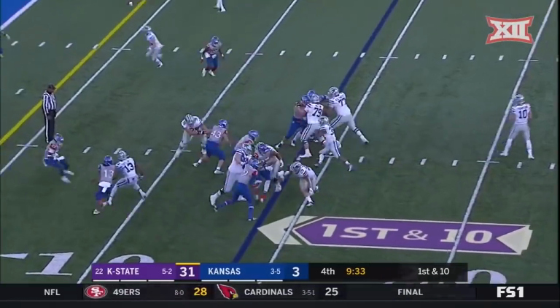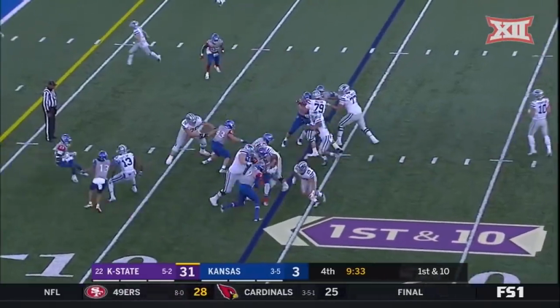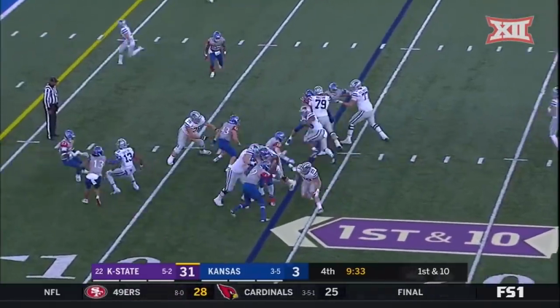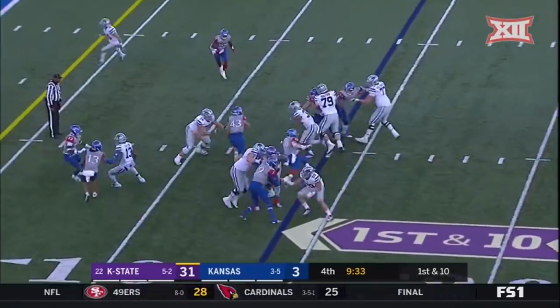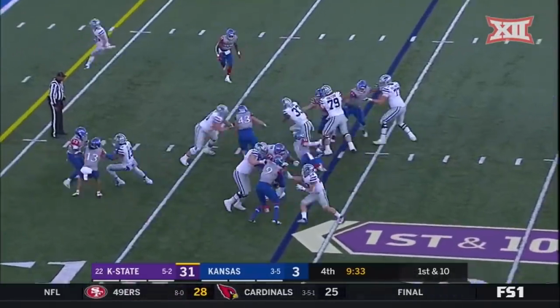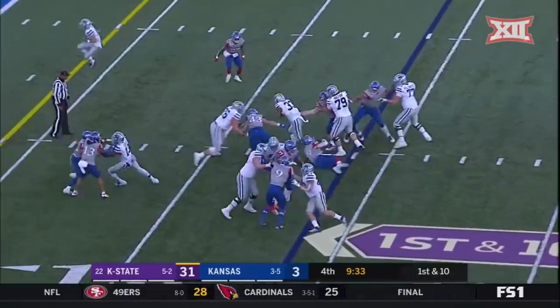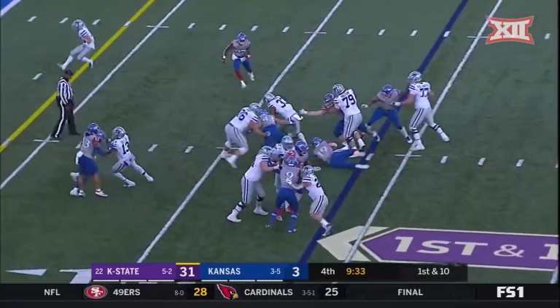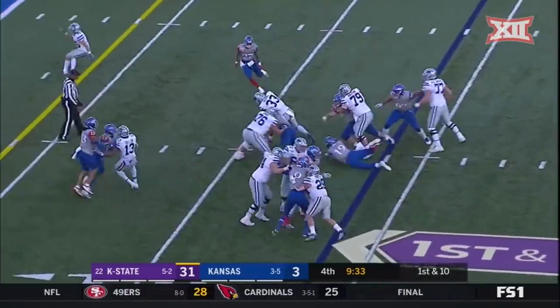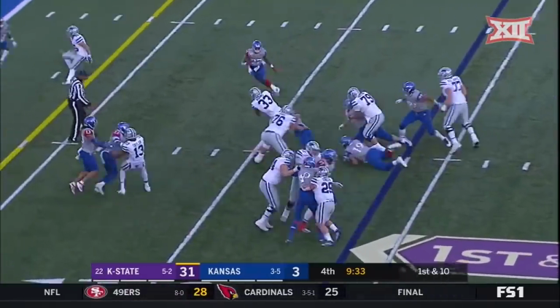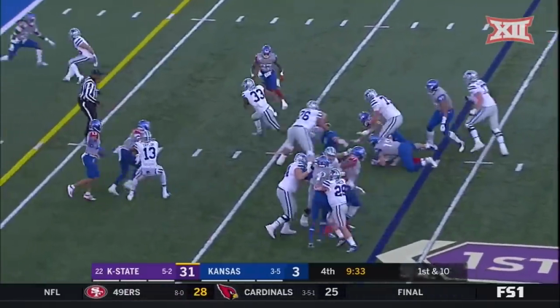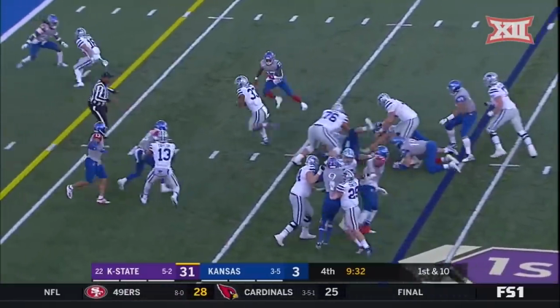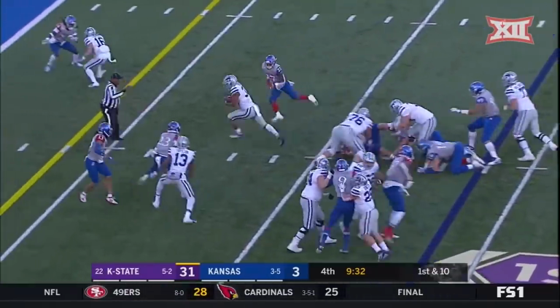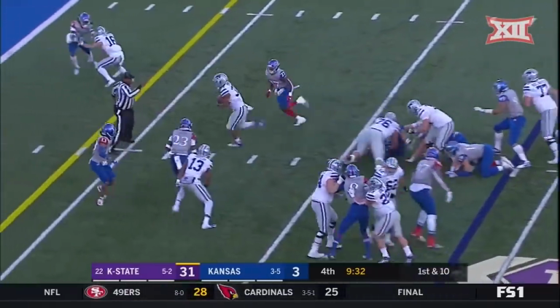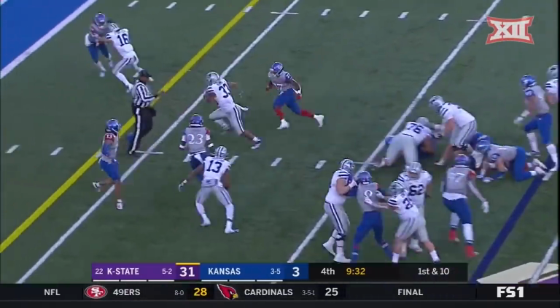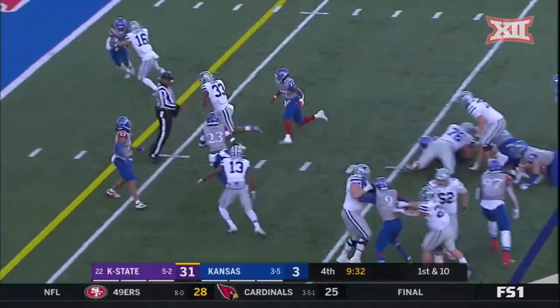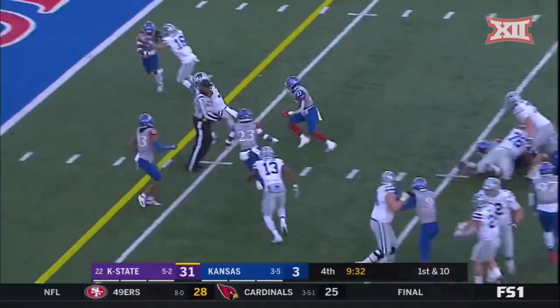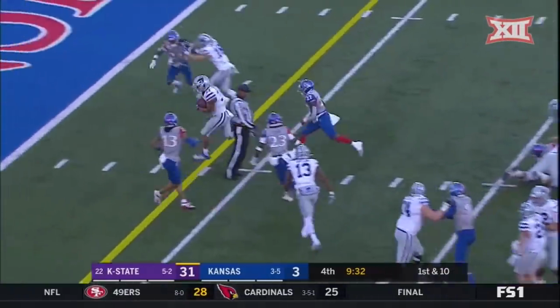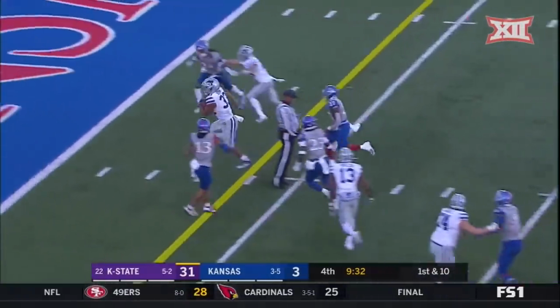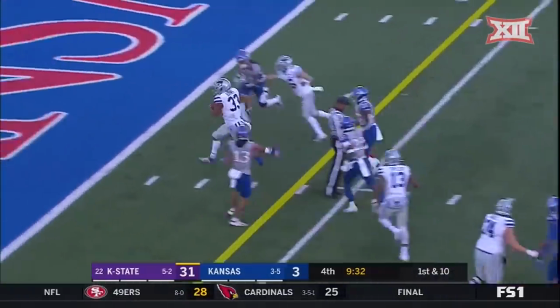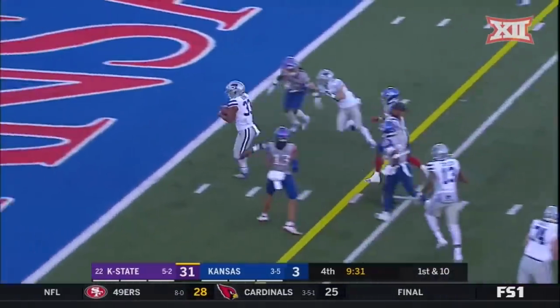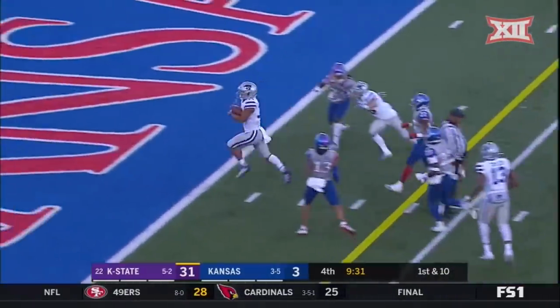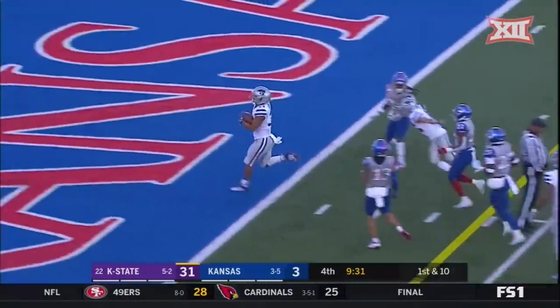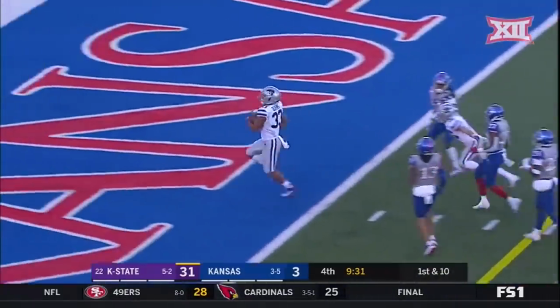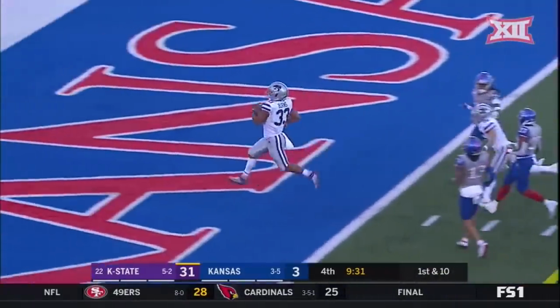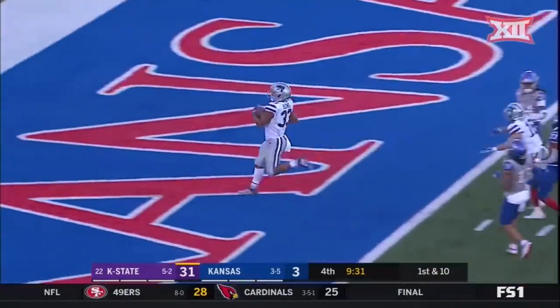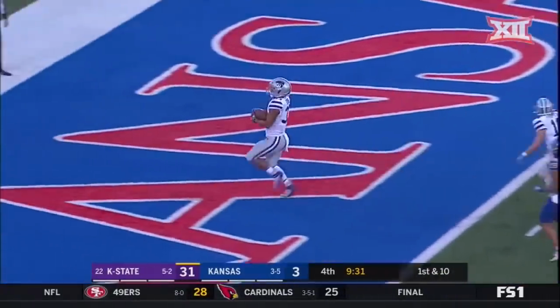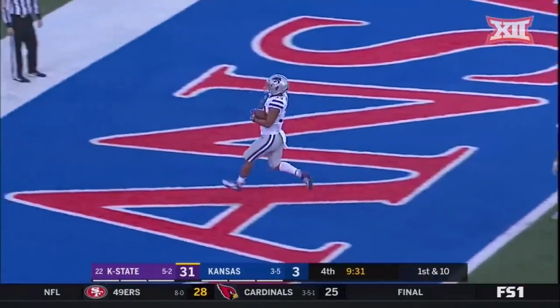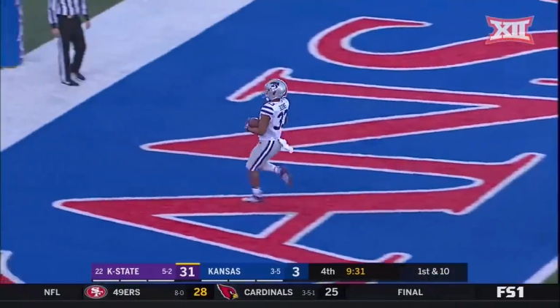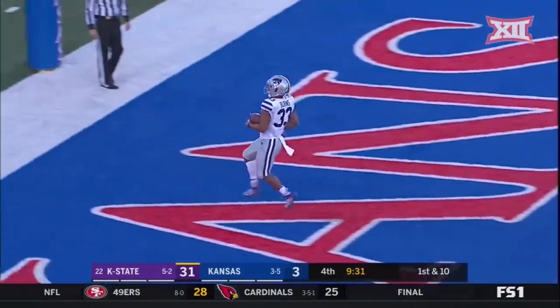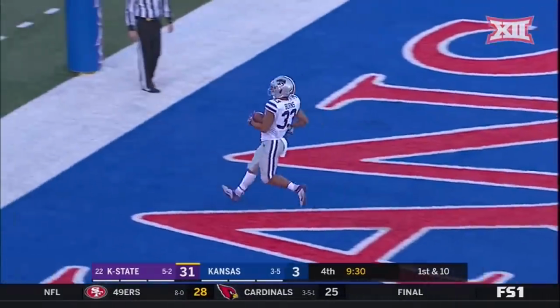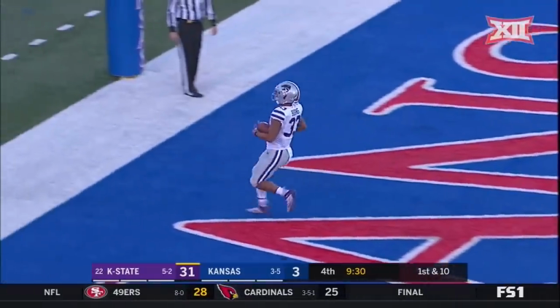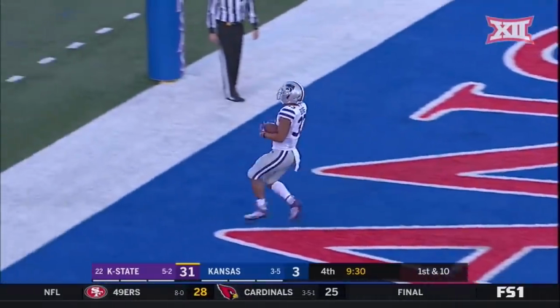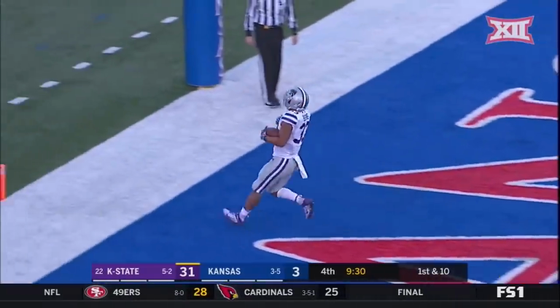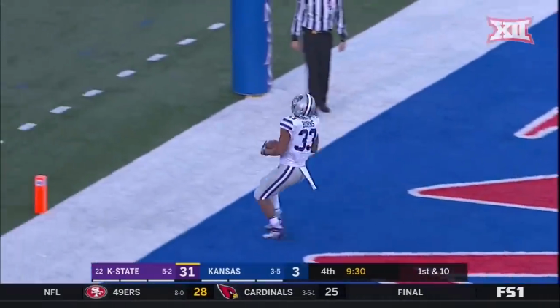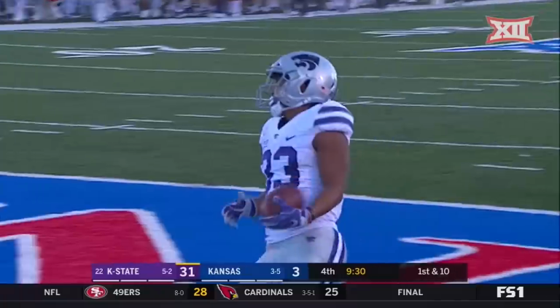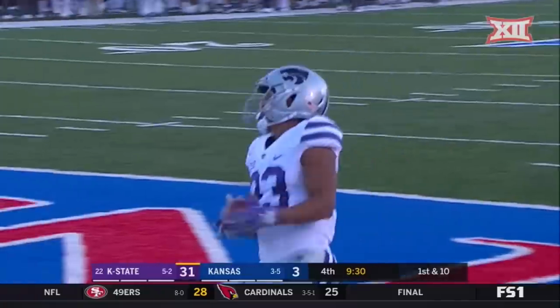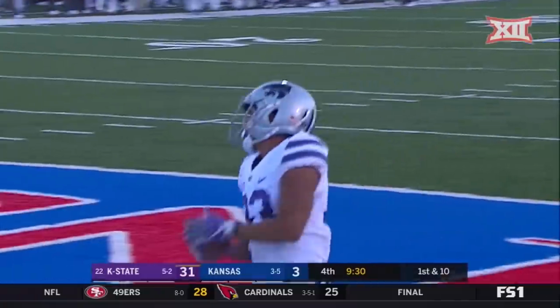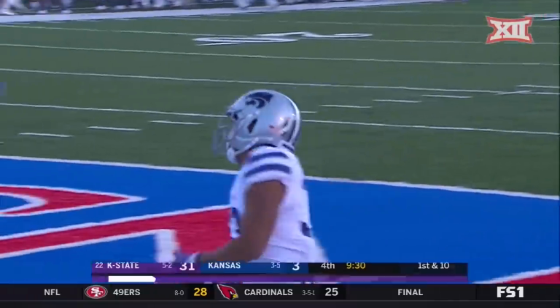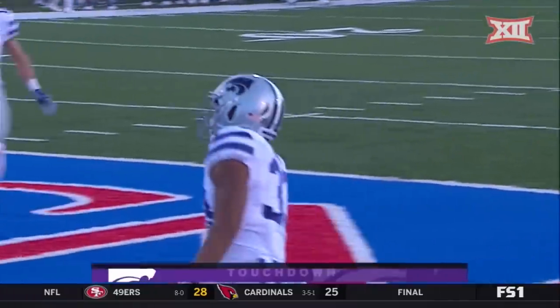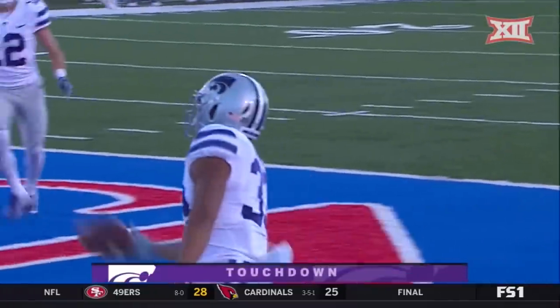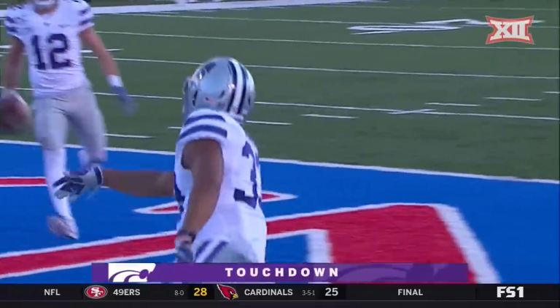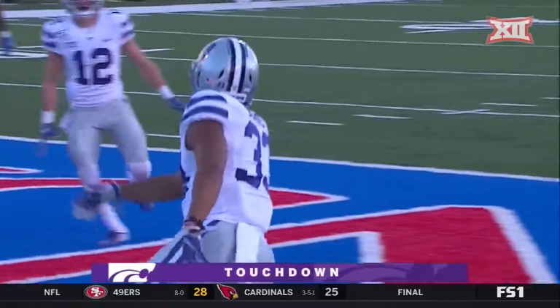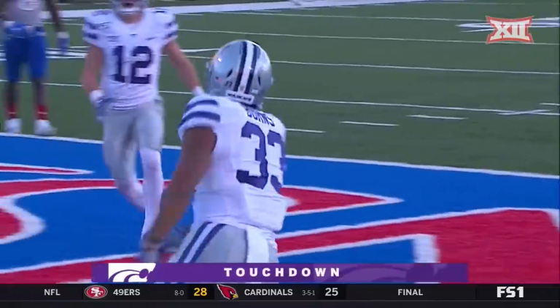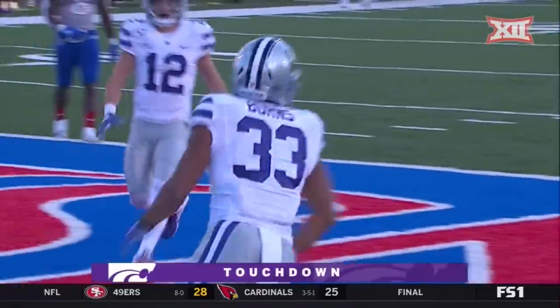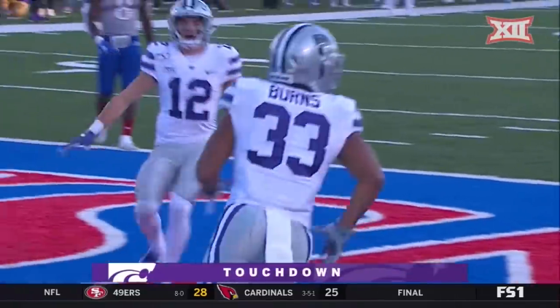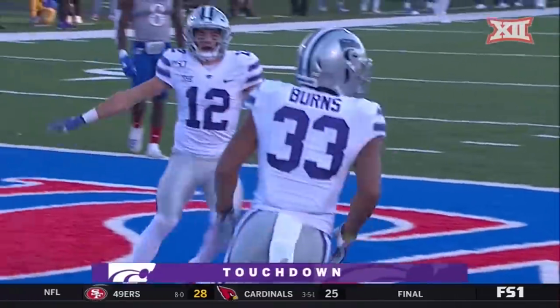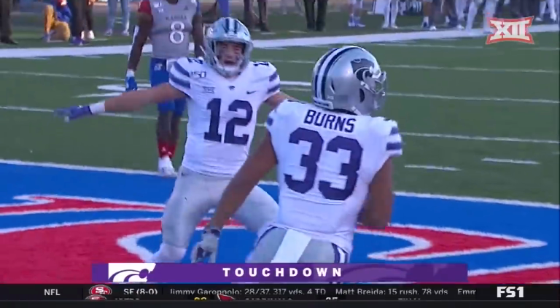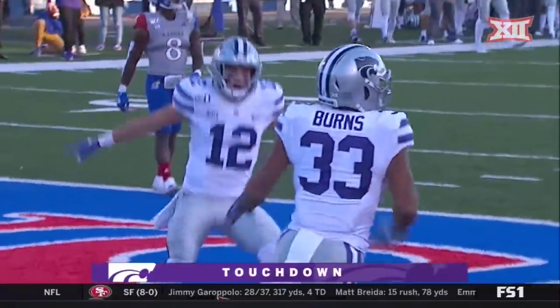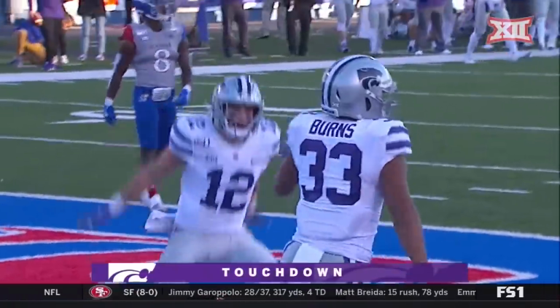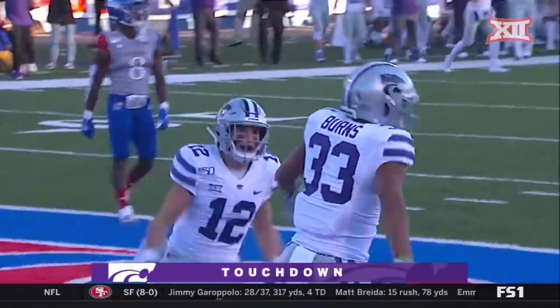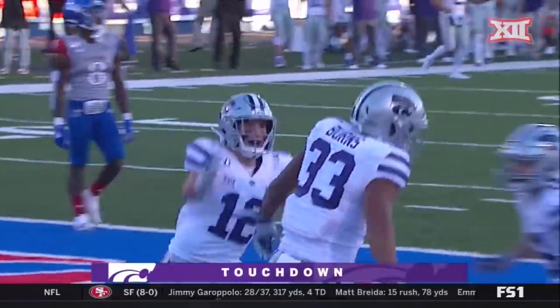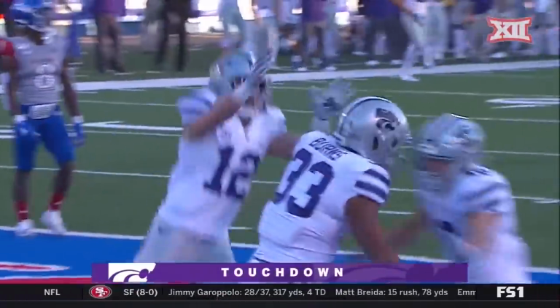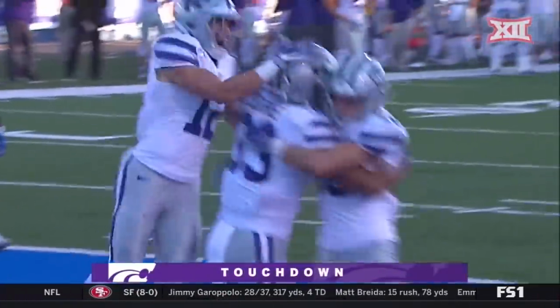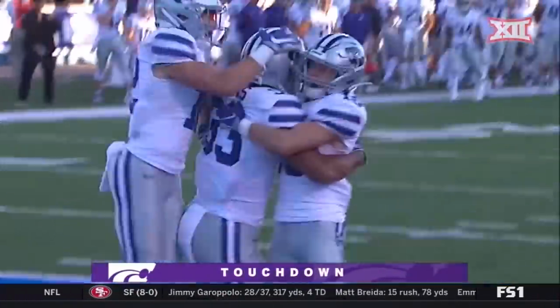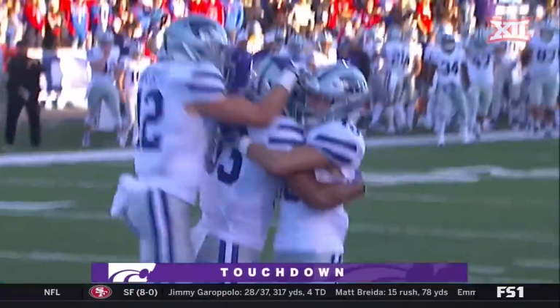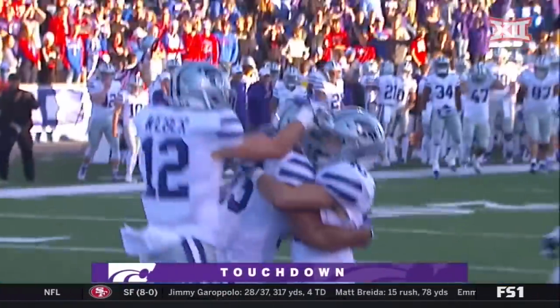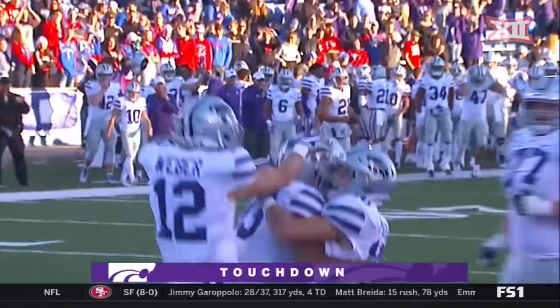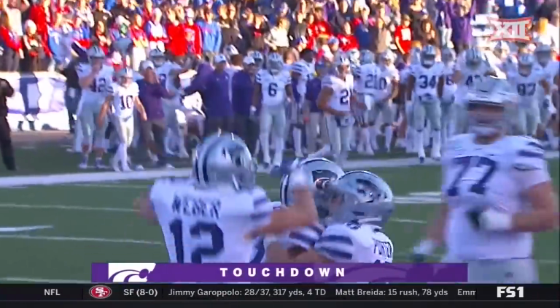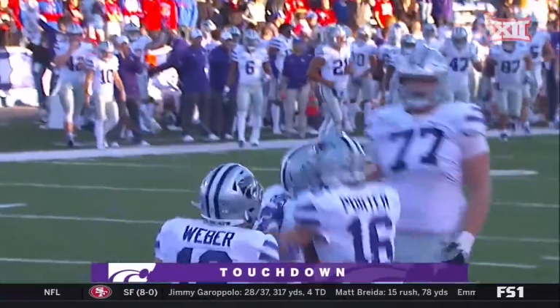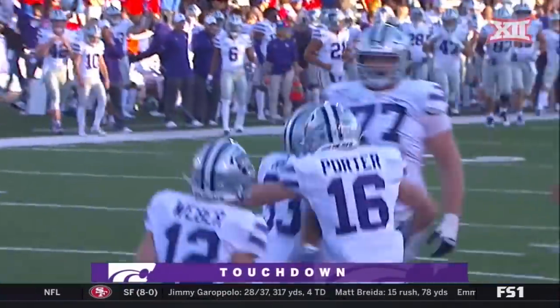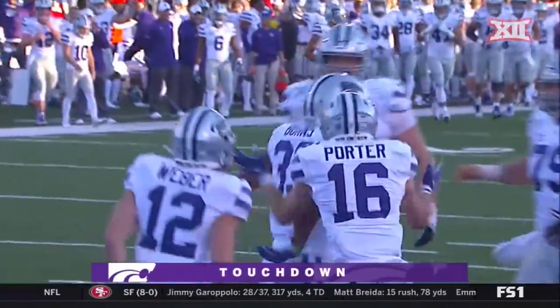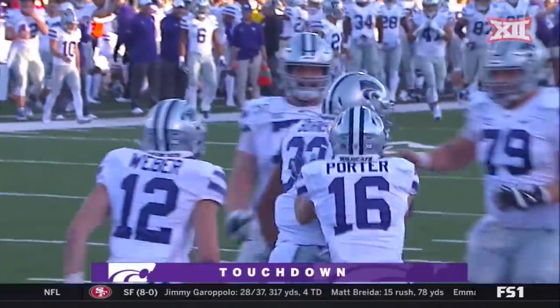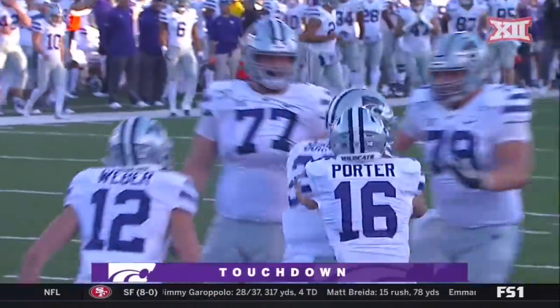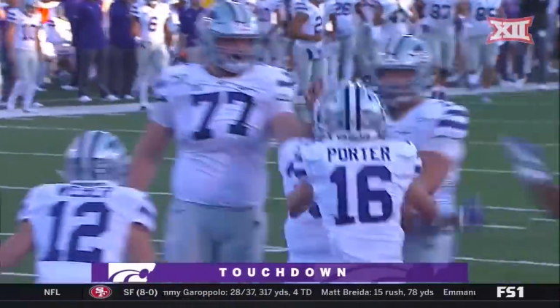Here's Burns again, up the middle. Five. End zone. Touchdown, K-State. 14 more for Burns.